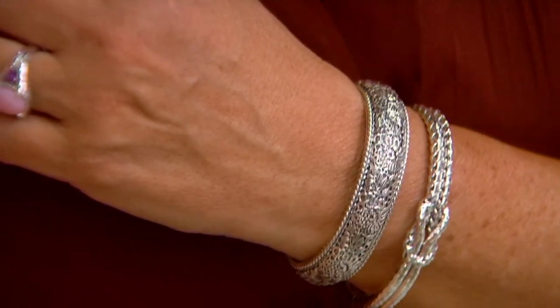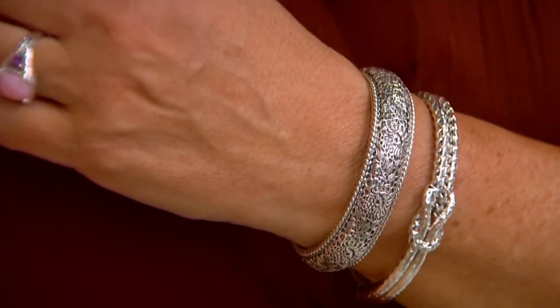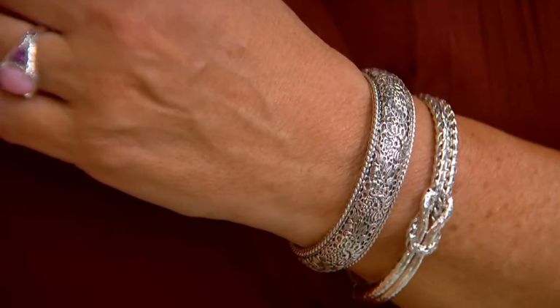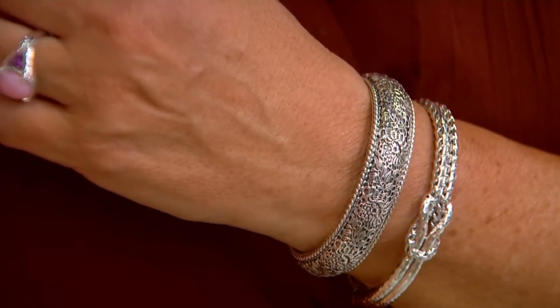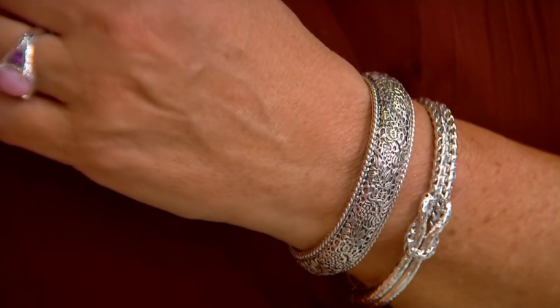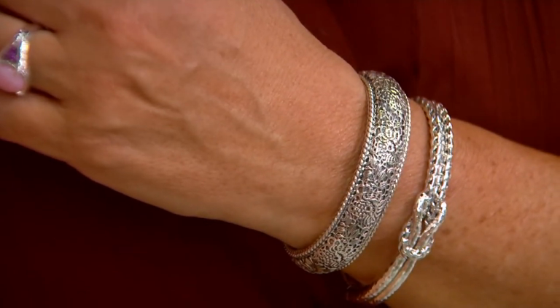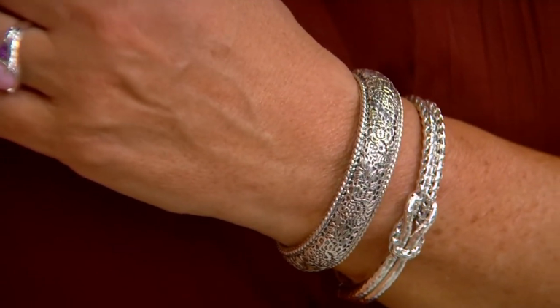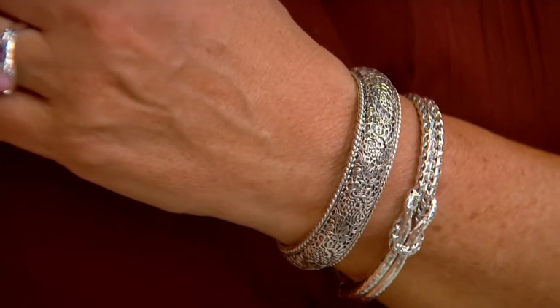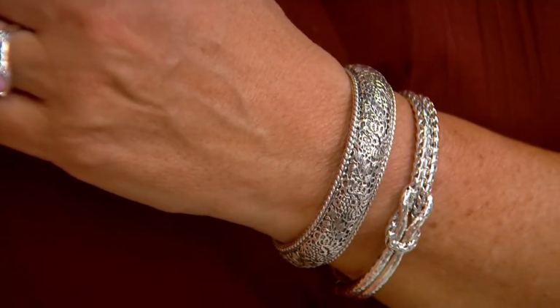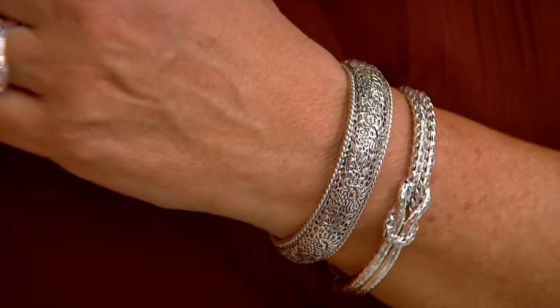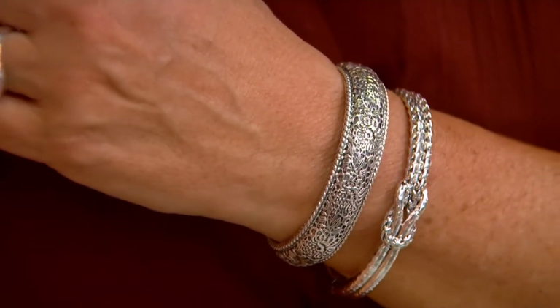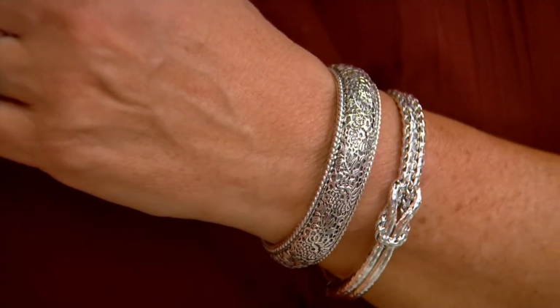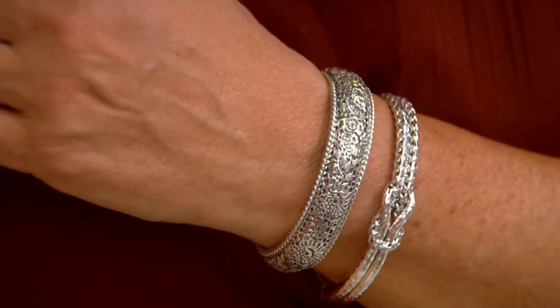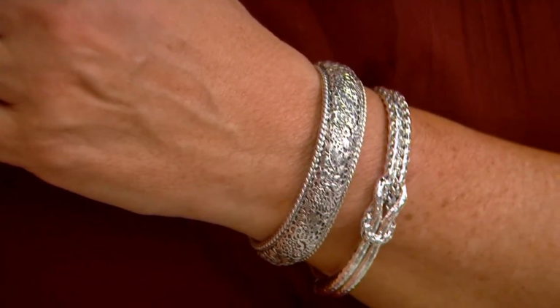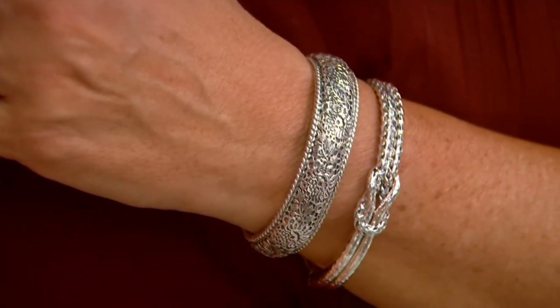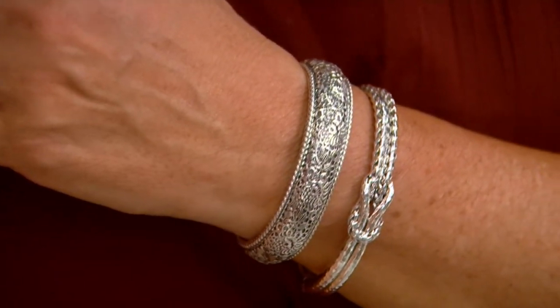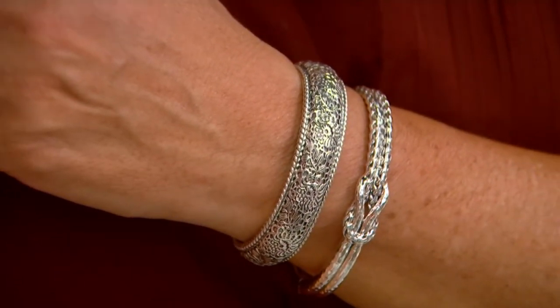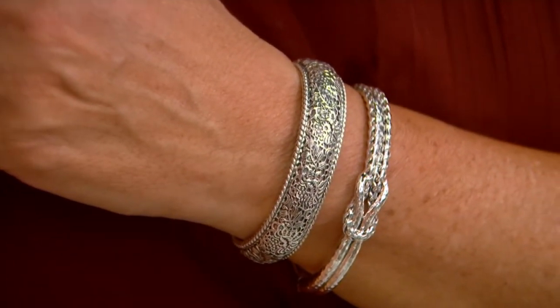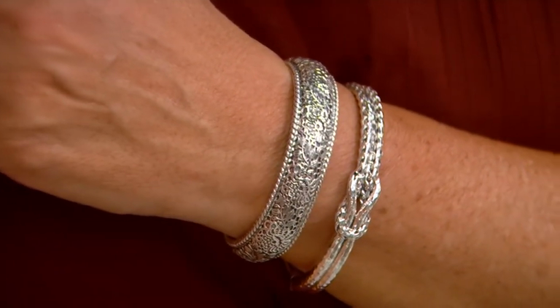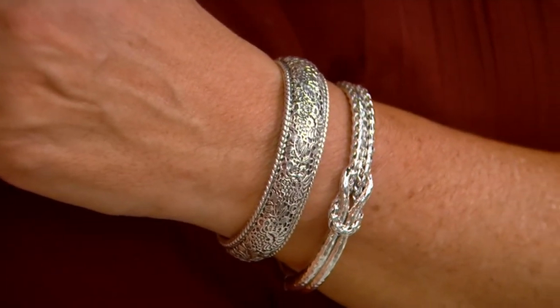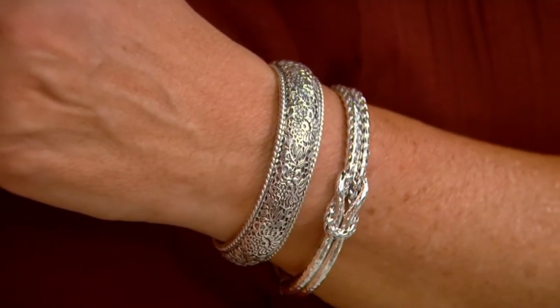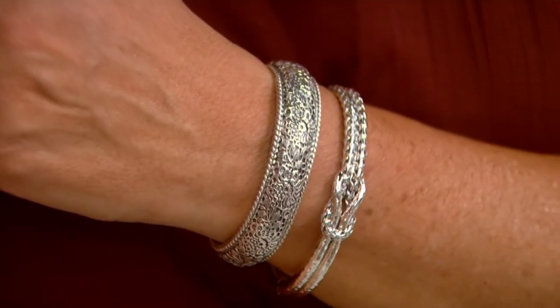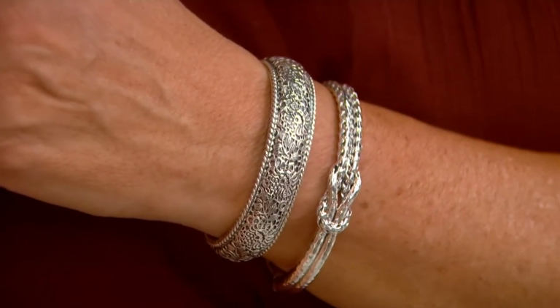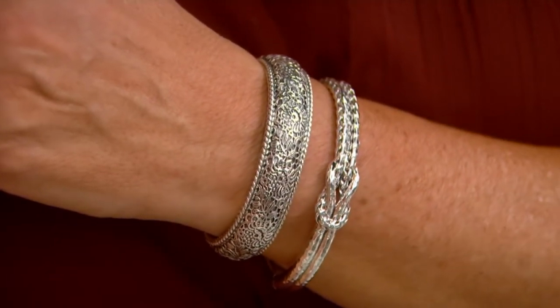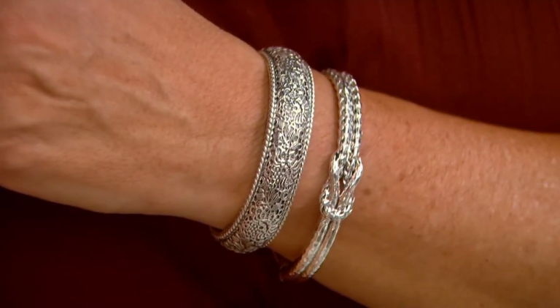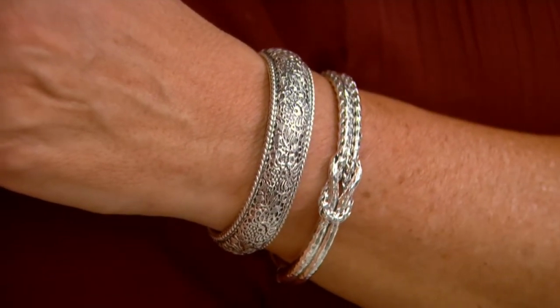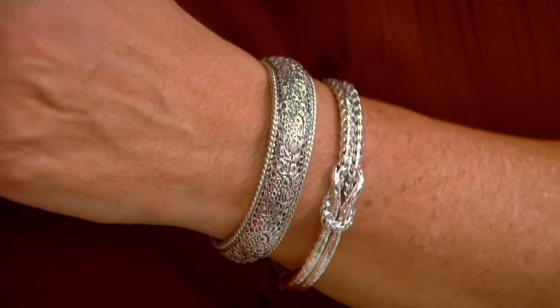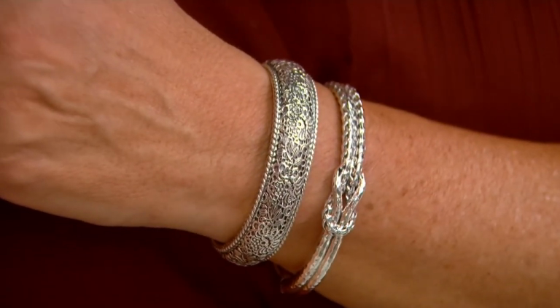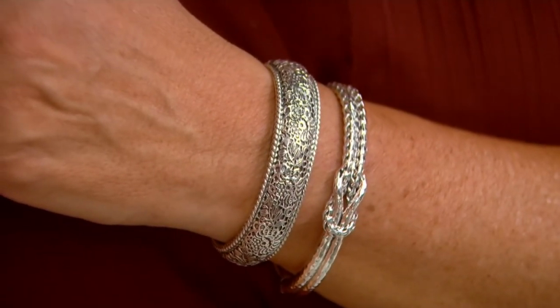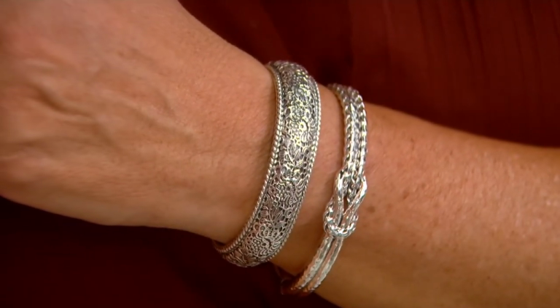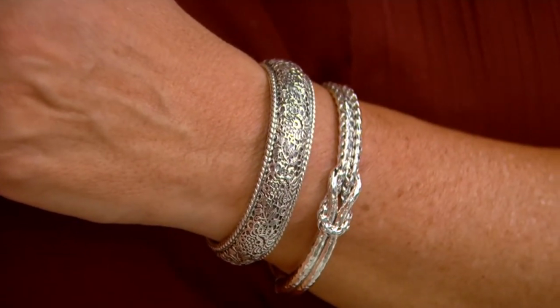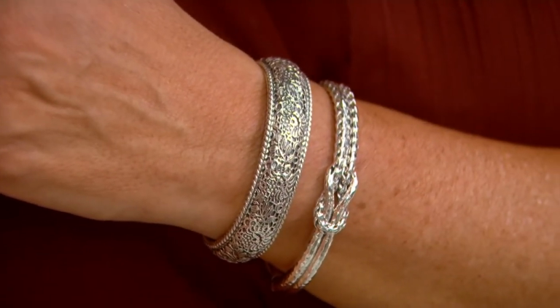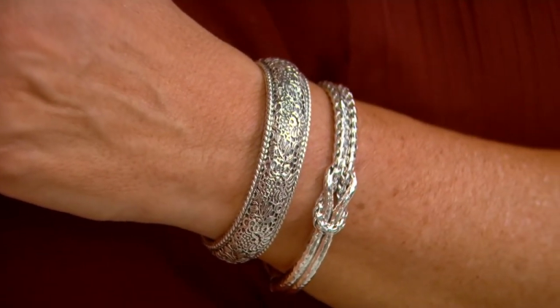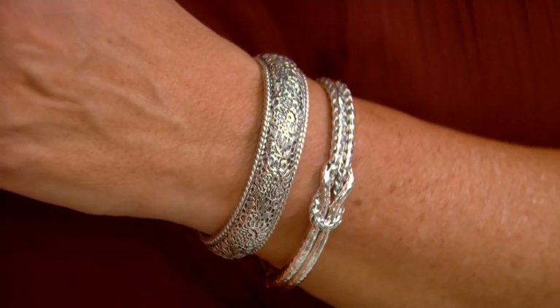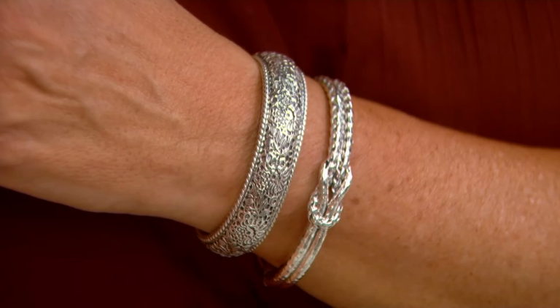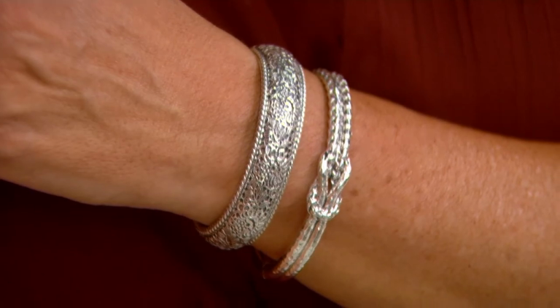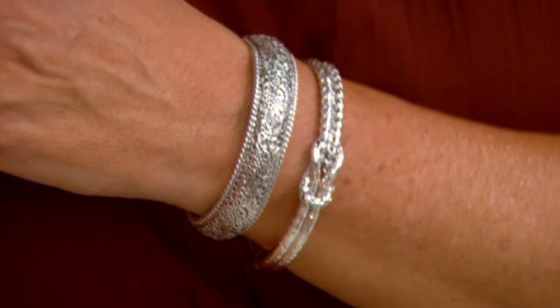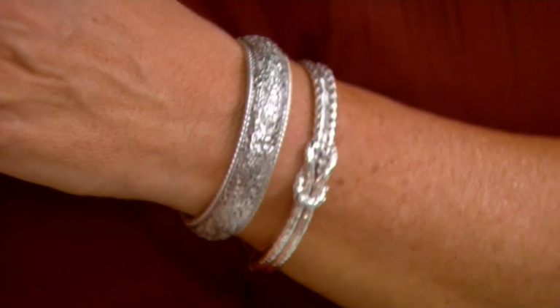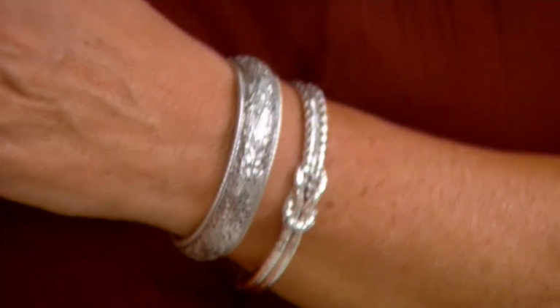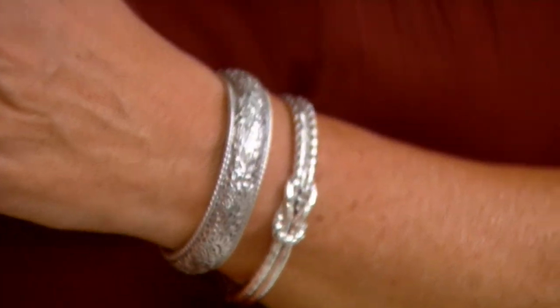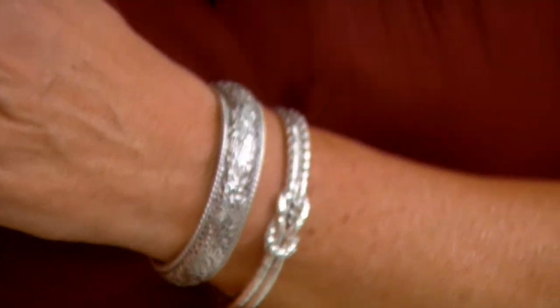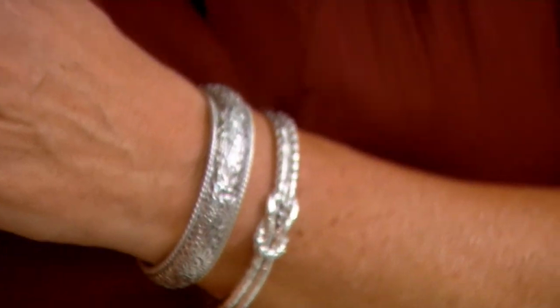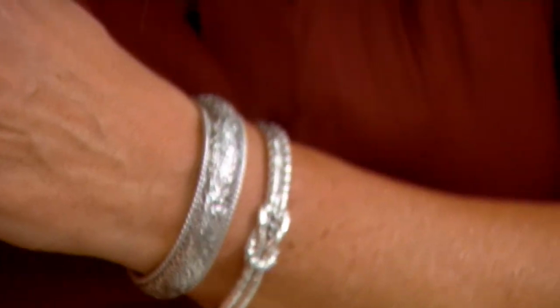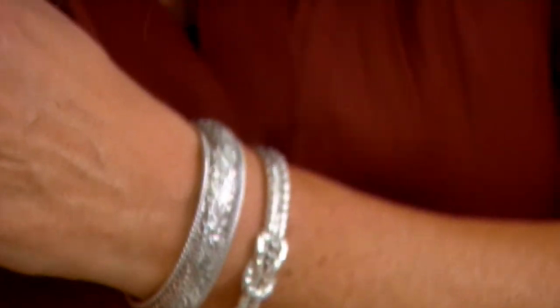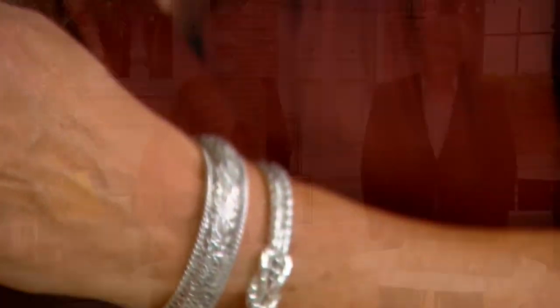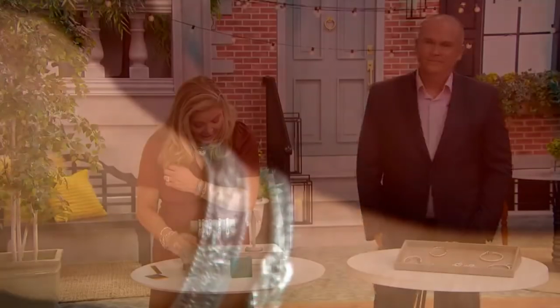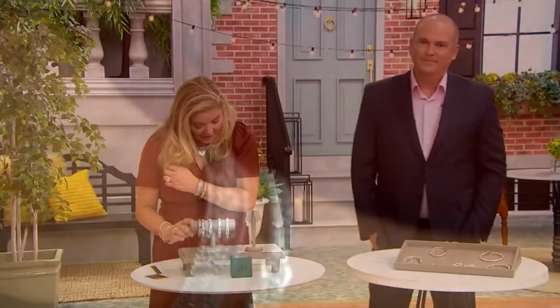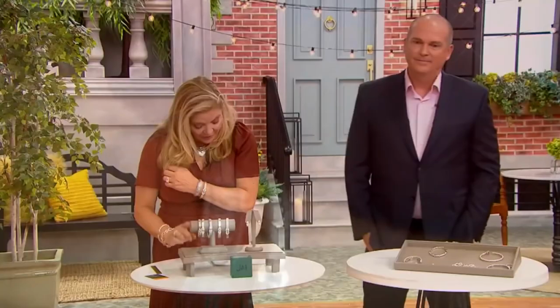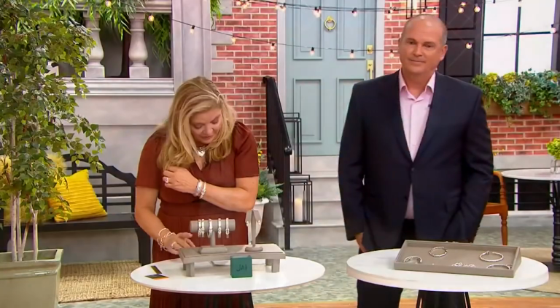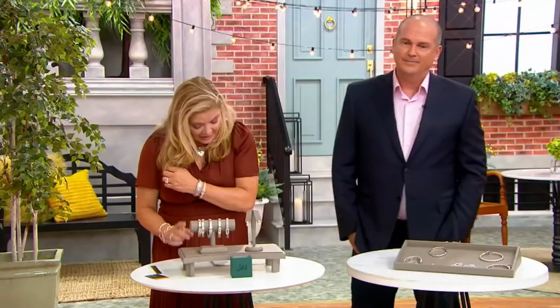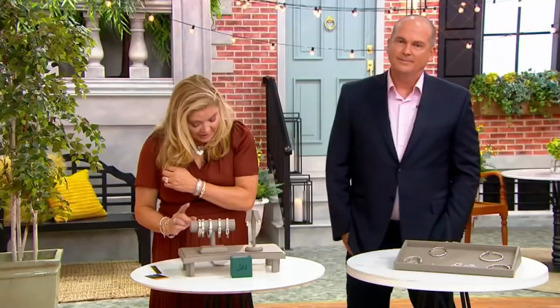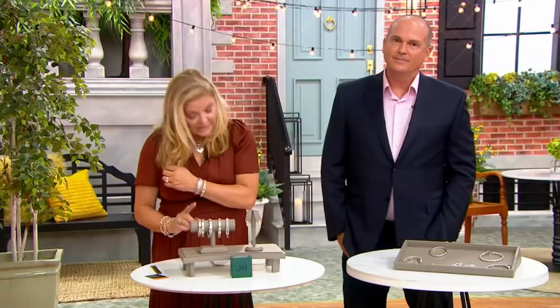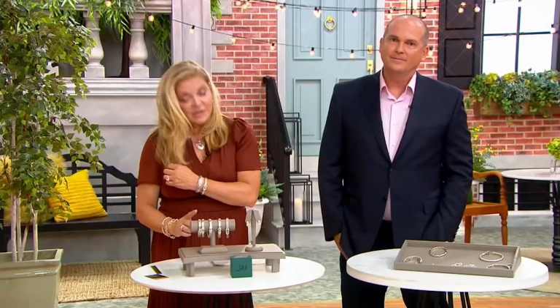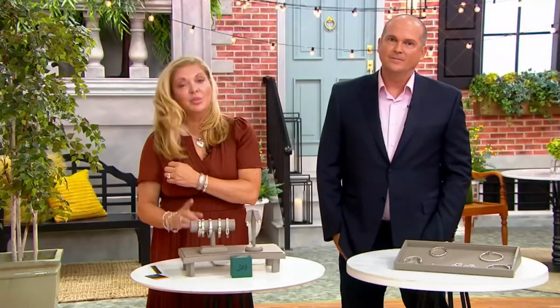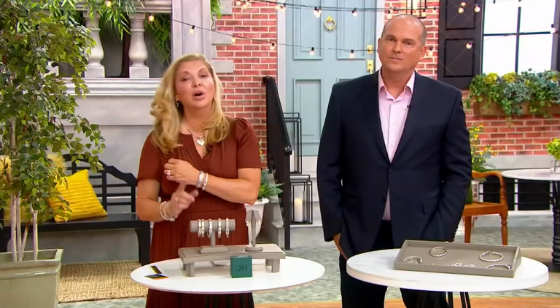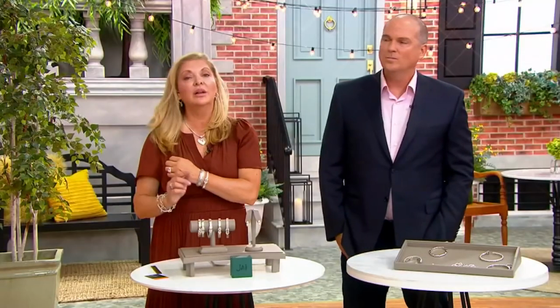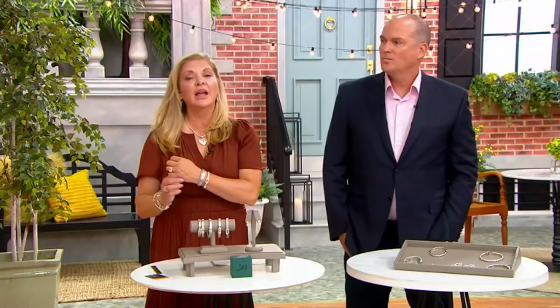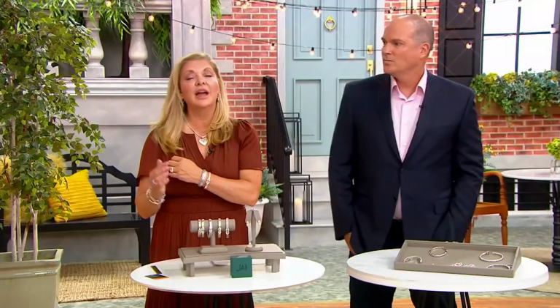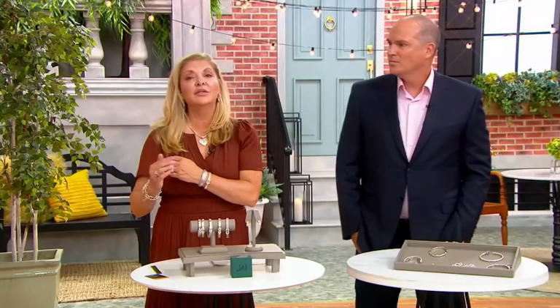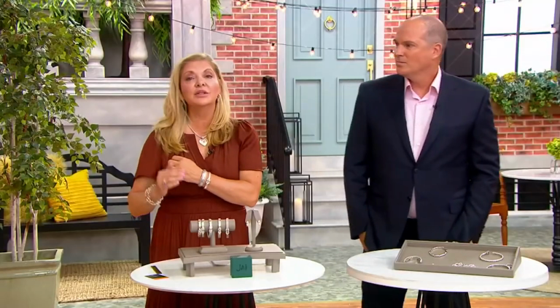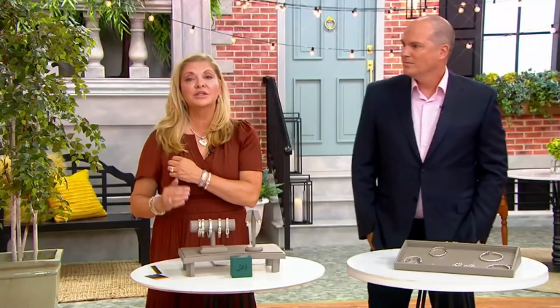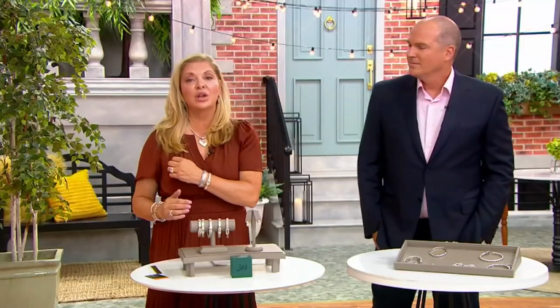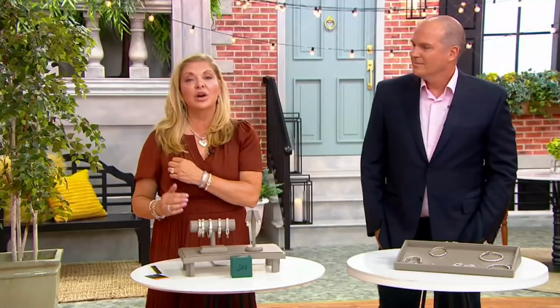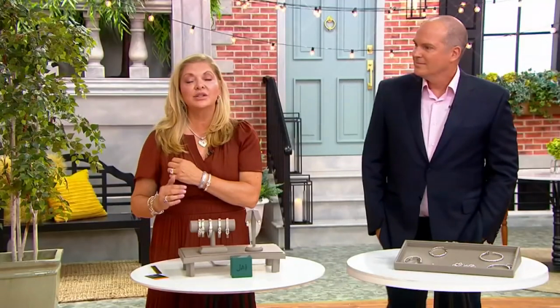Fewer than 100 now remain. Extra small sold out. We have small, average, large, and extra large.